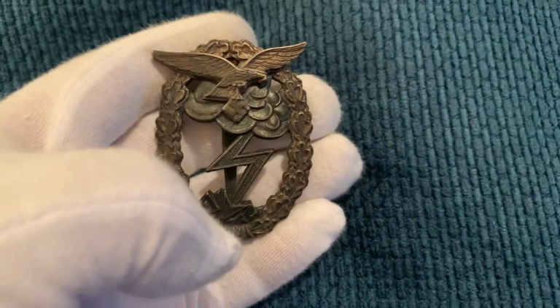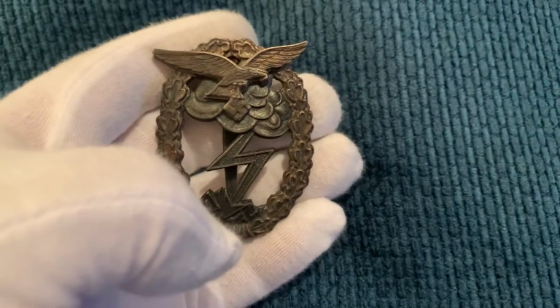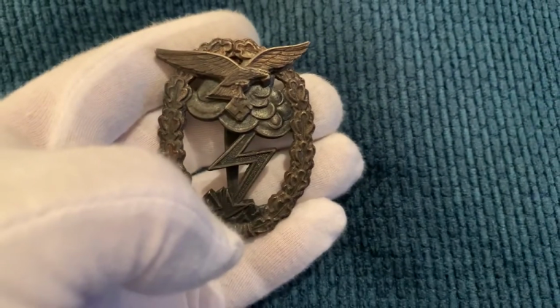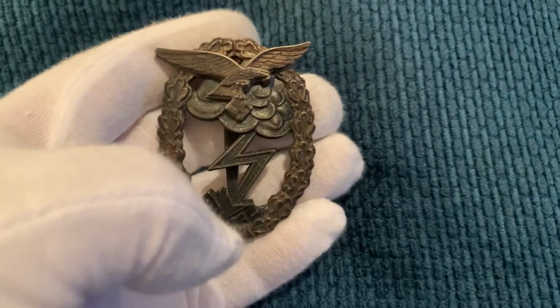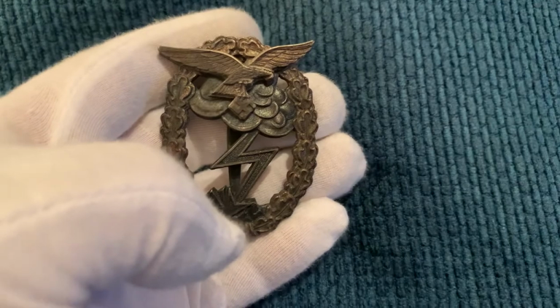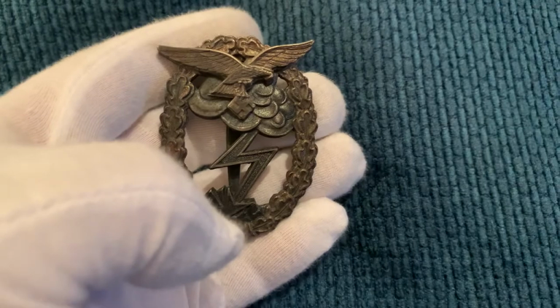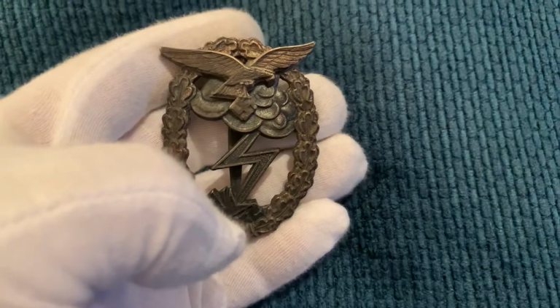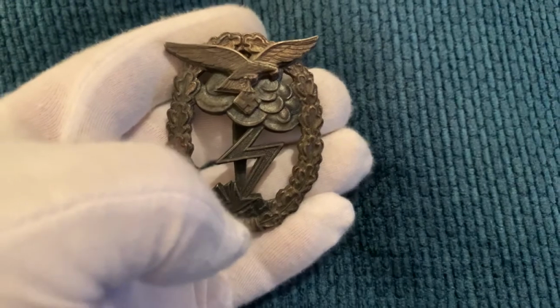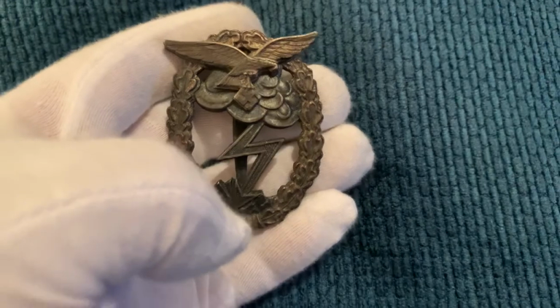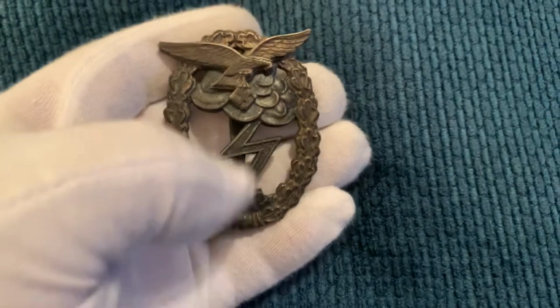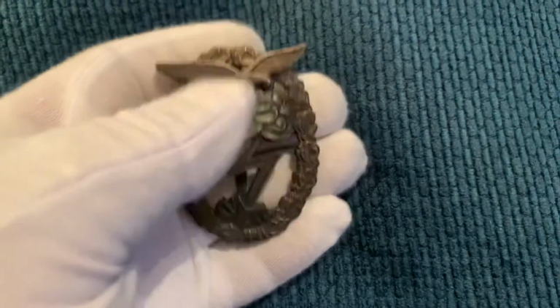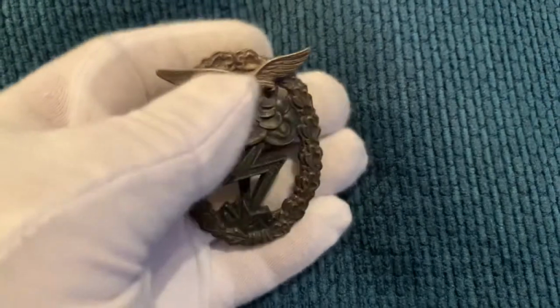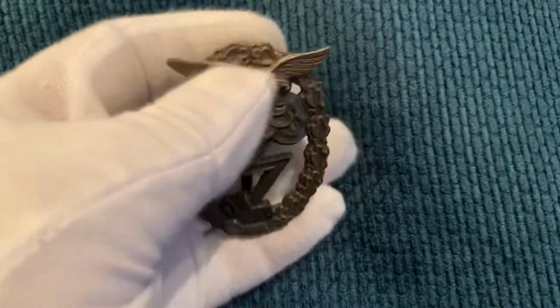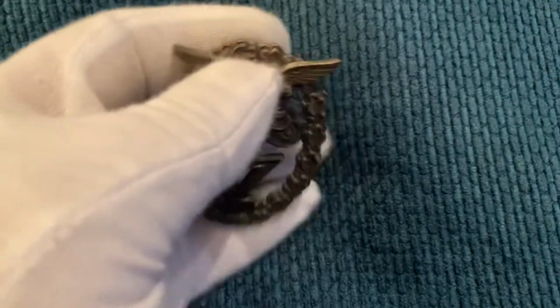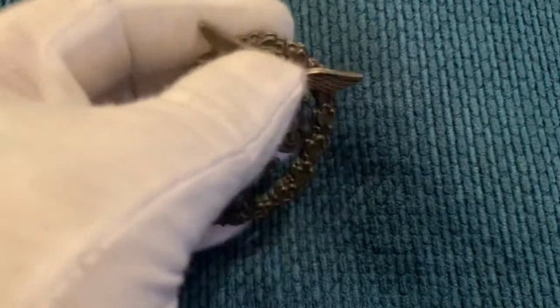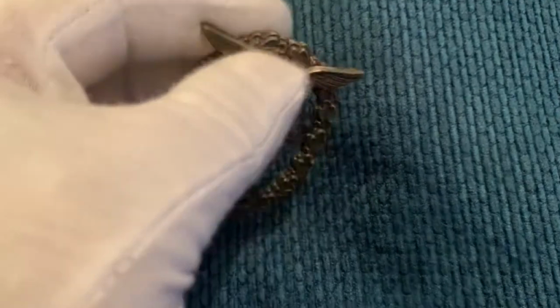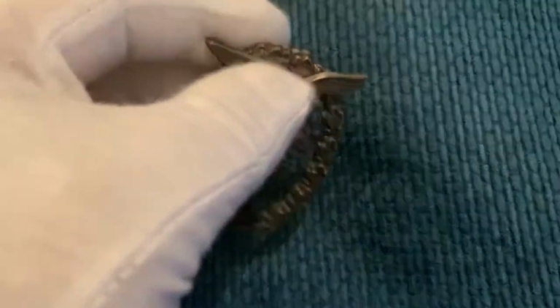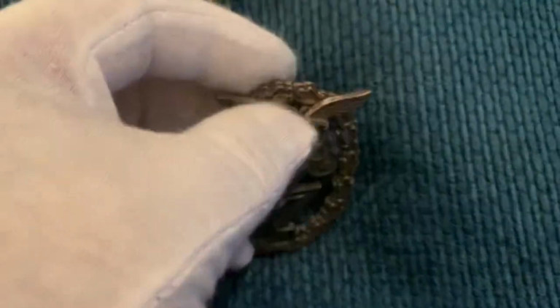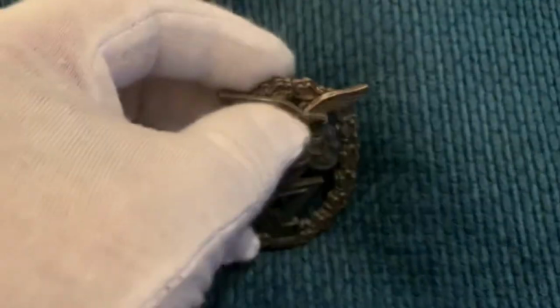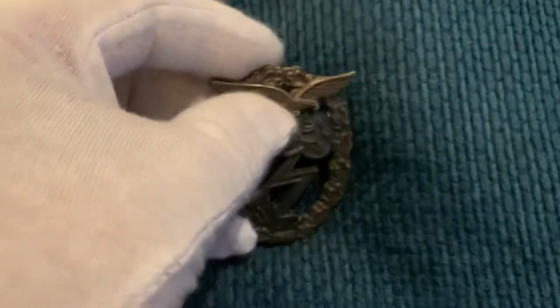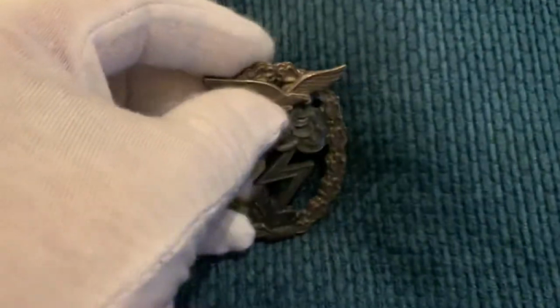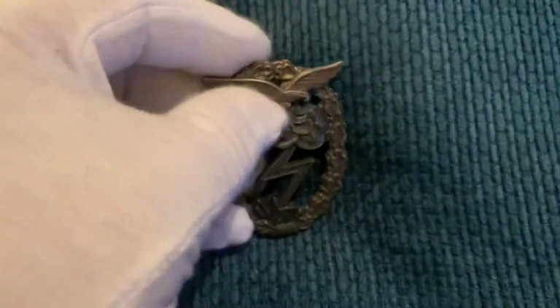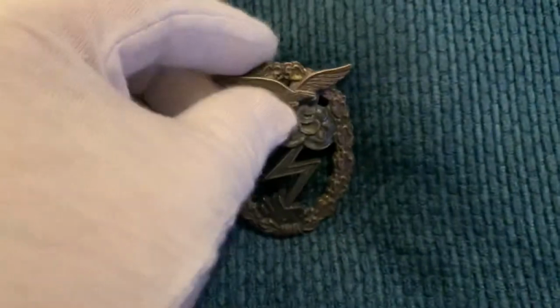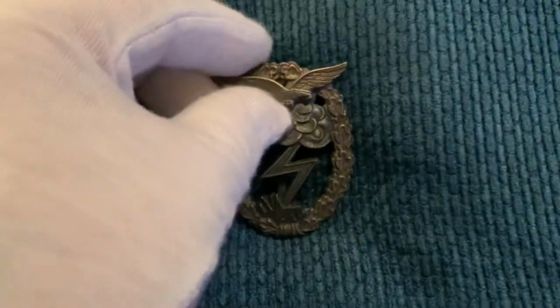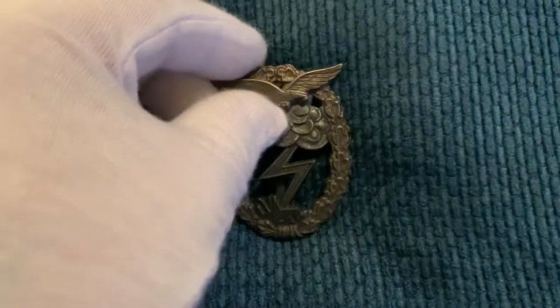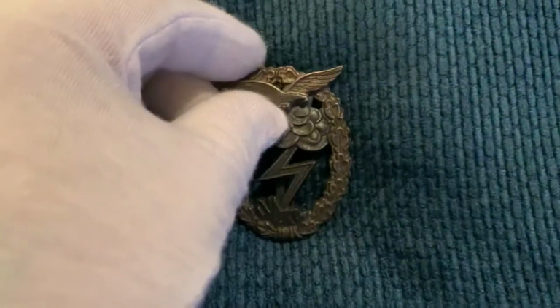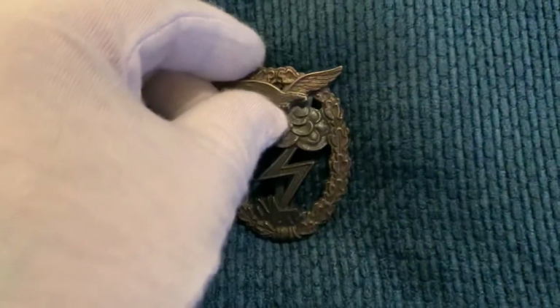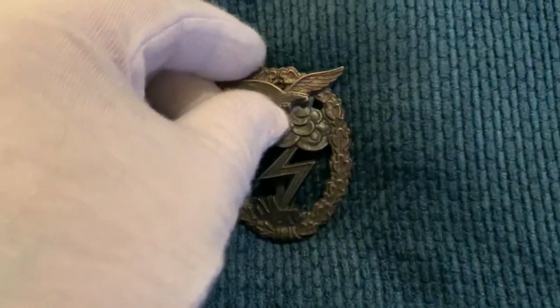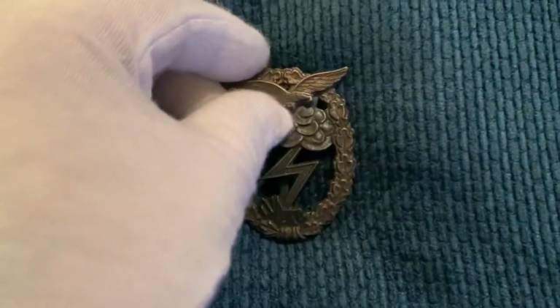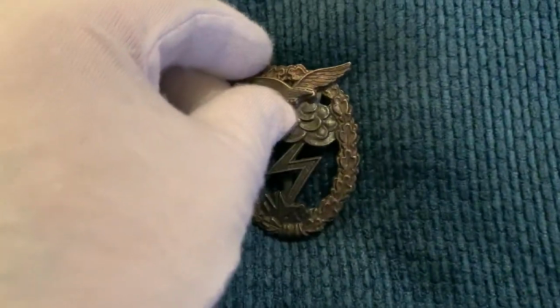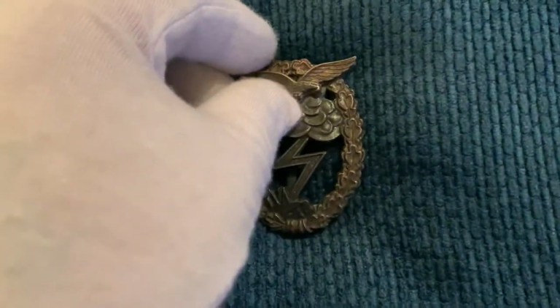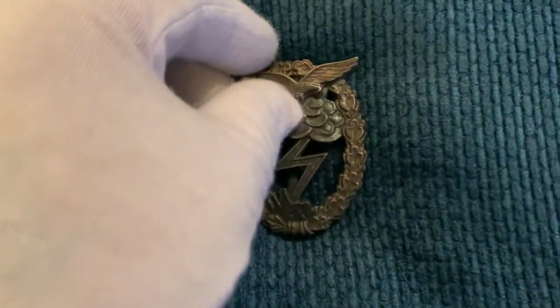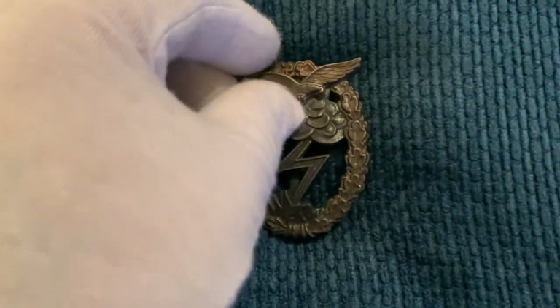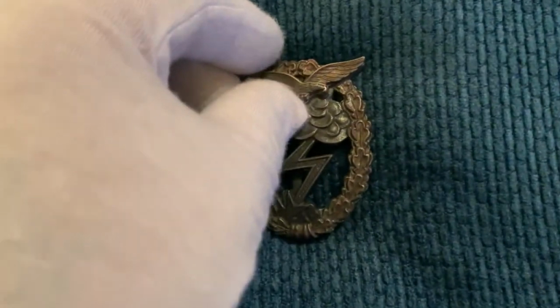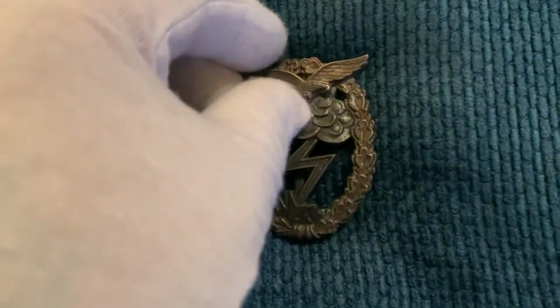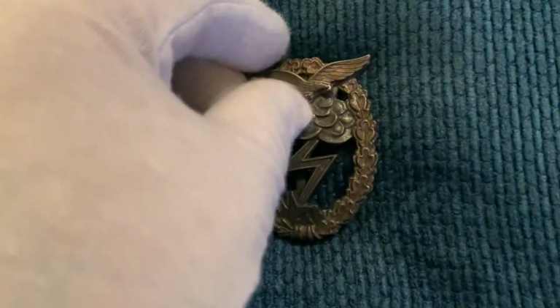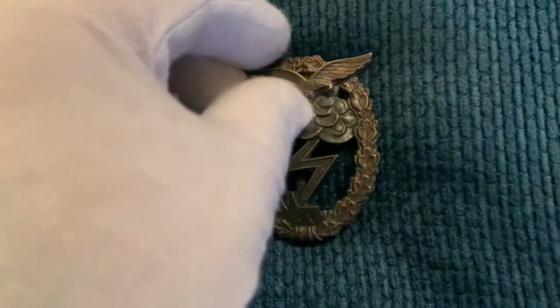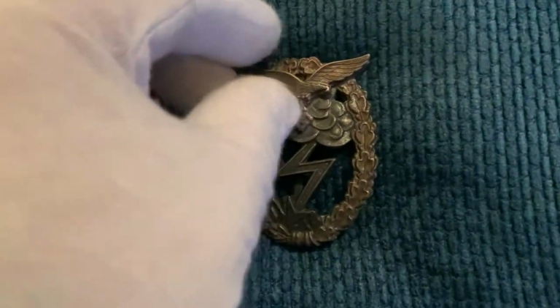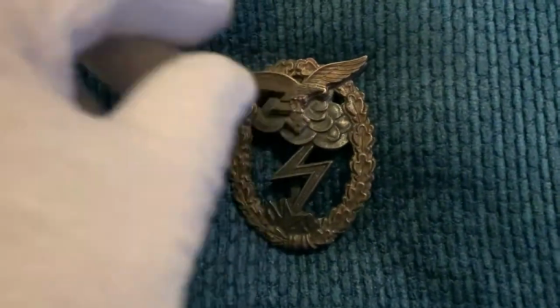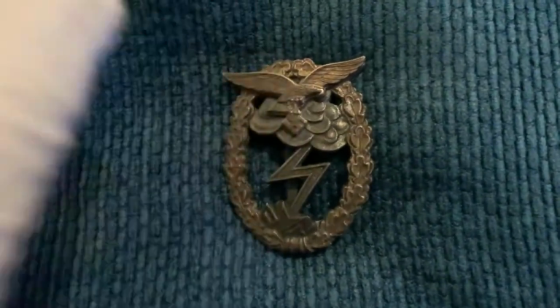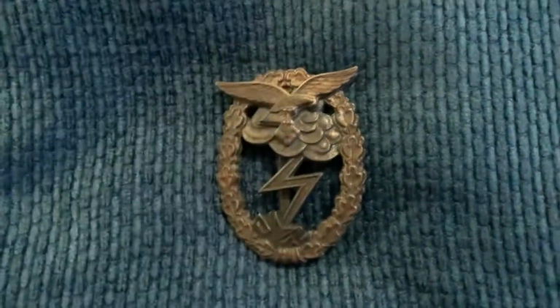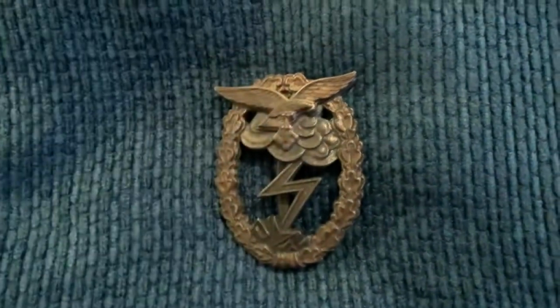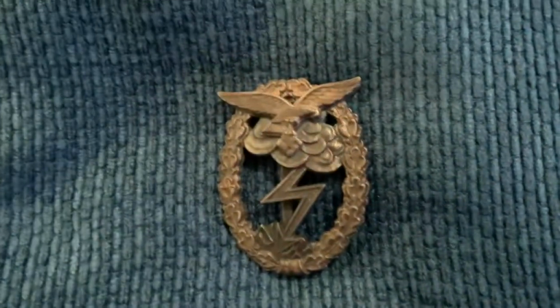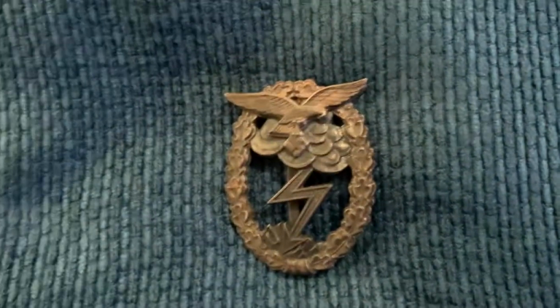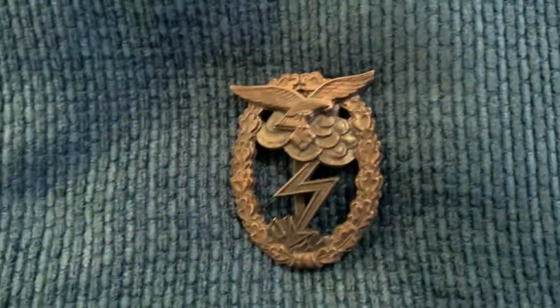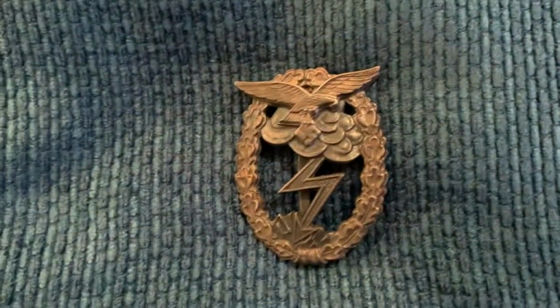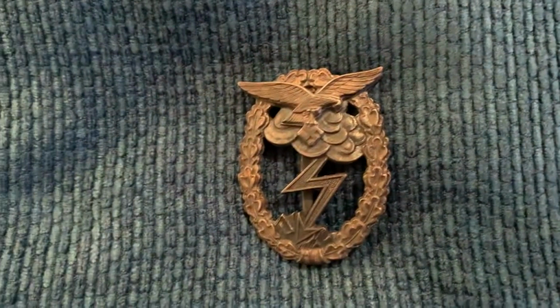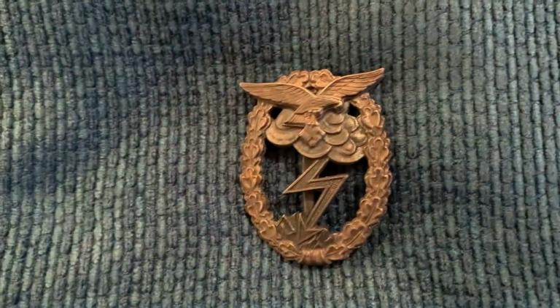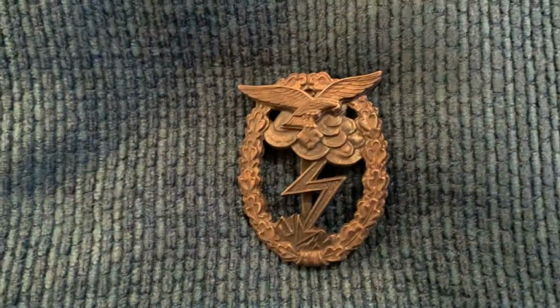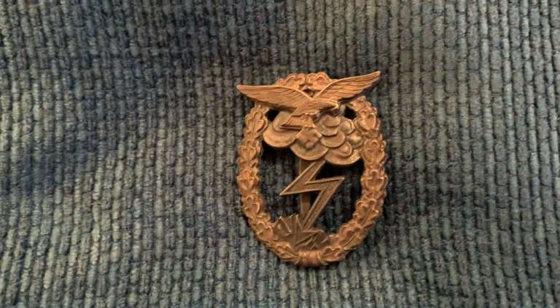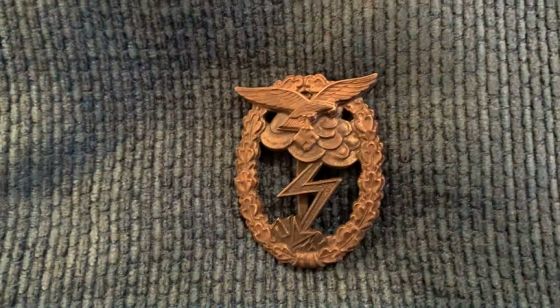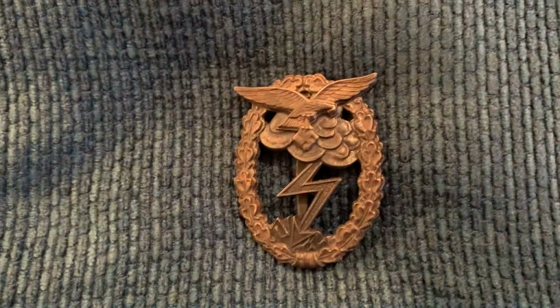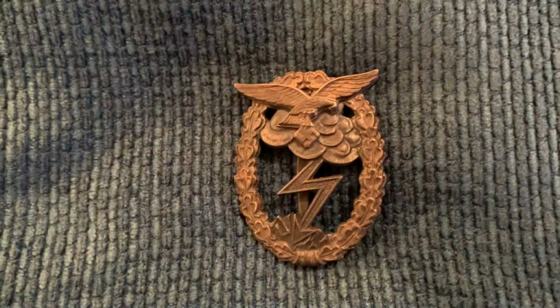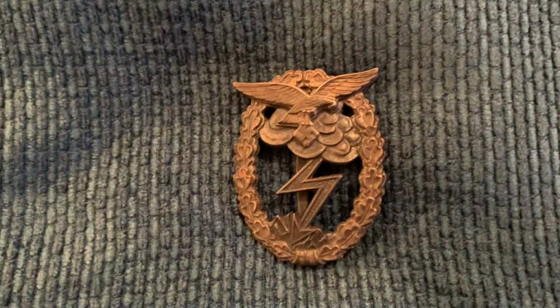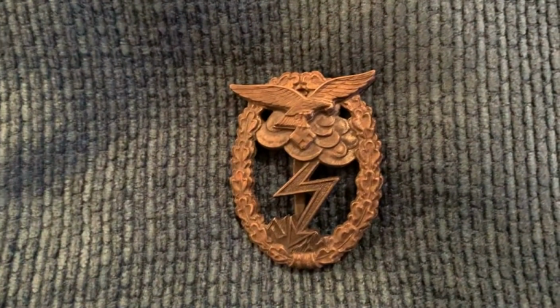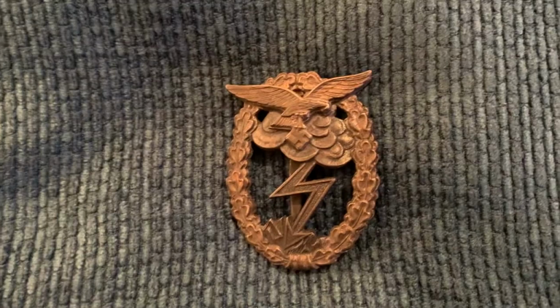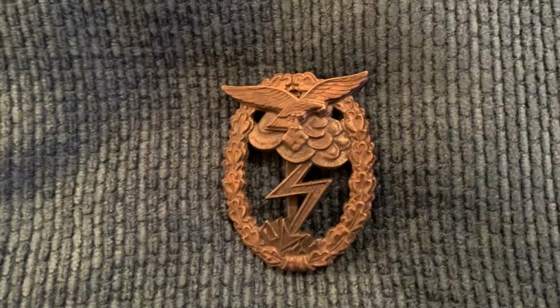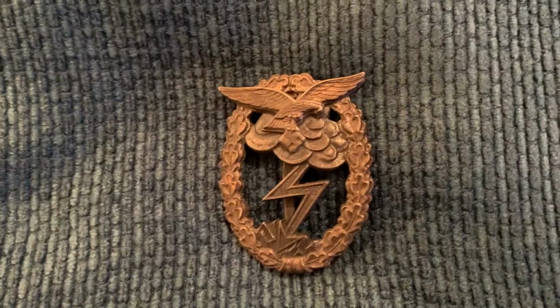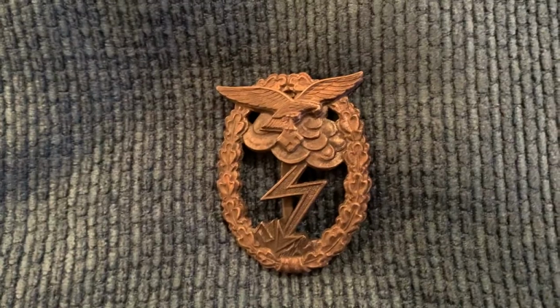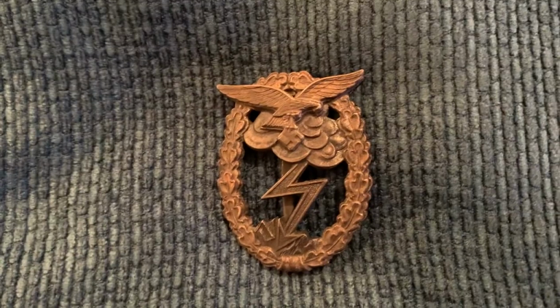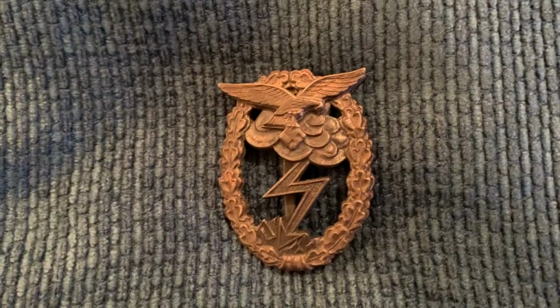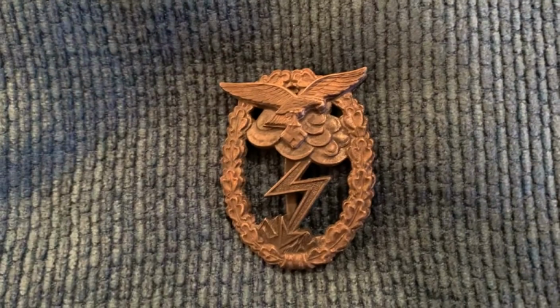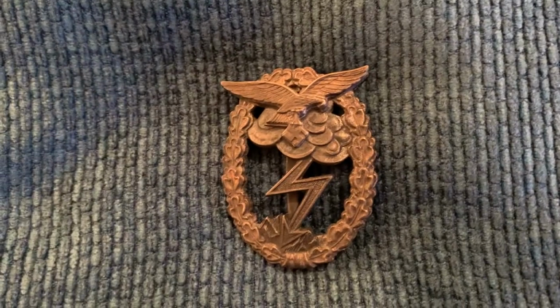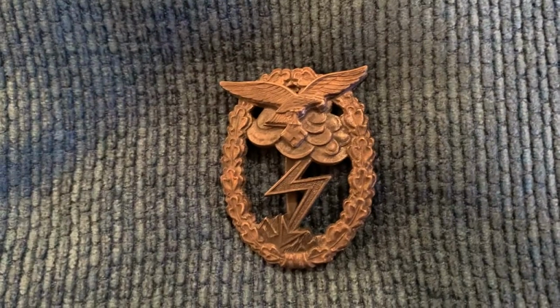It's a very nice badge. That's all I showed you guys. Thanks for watching. Ciao for now.